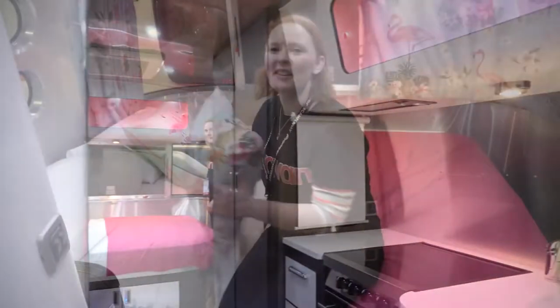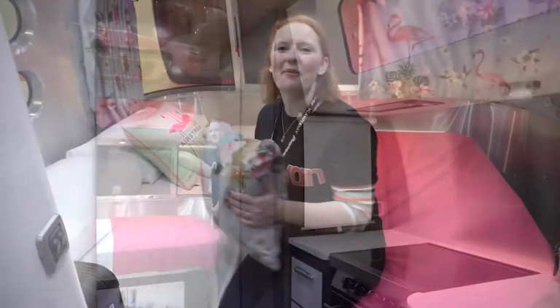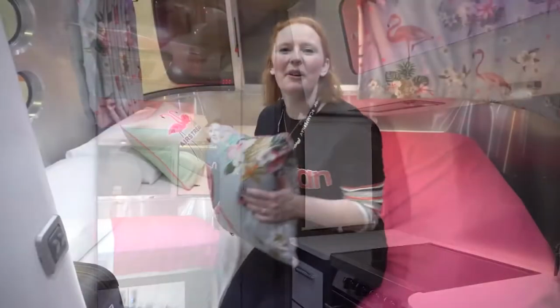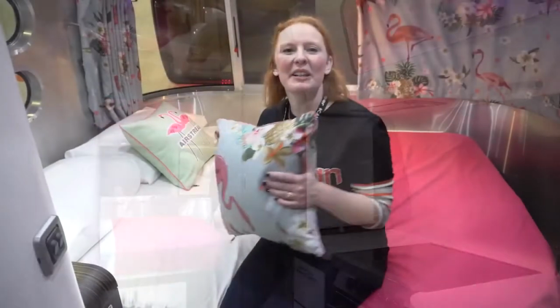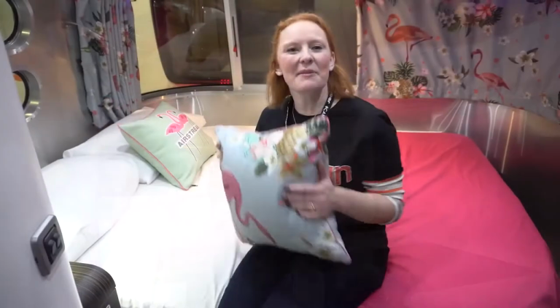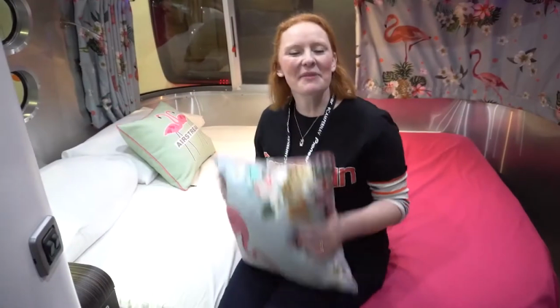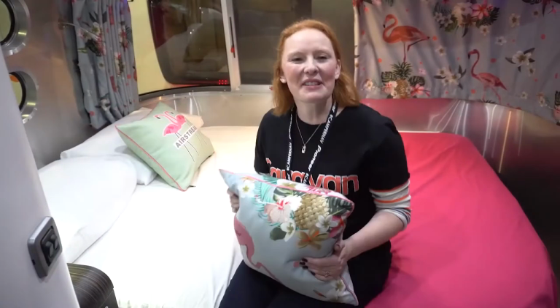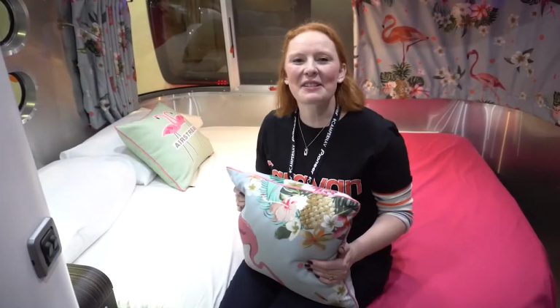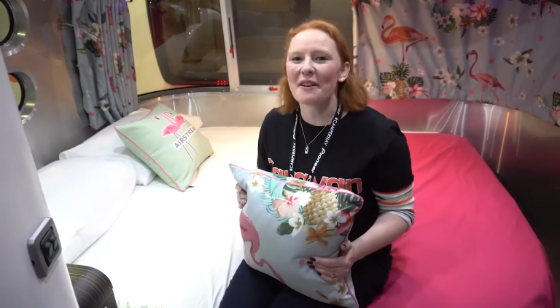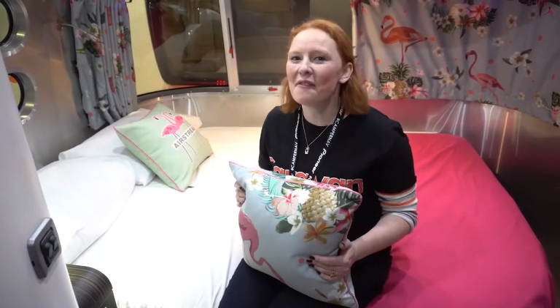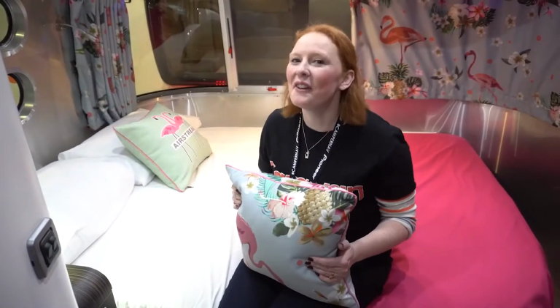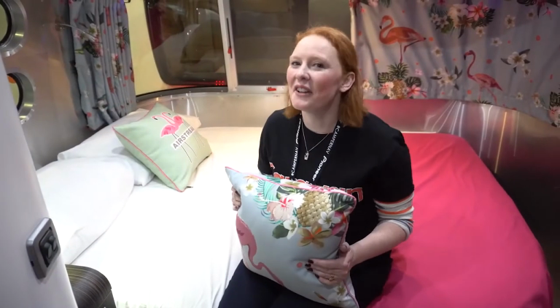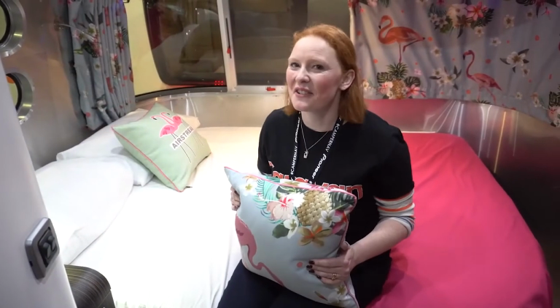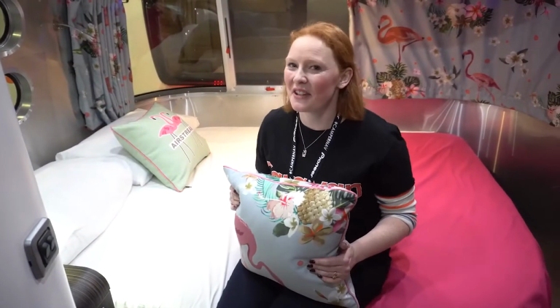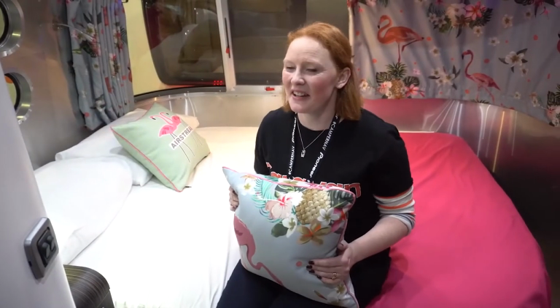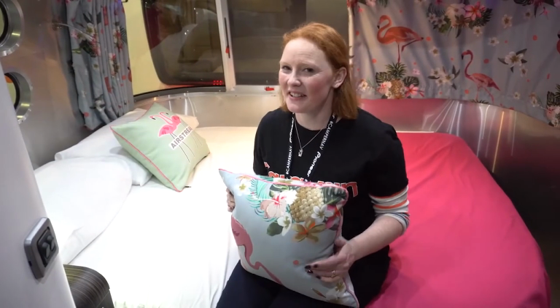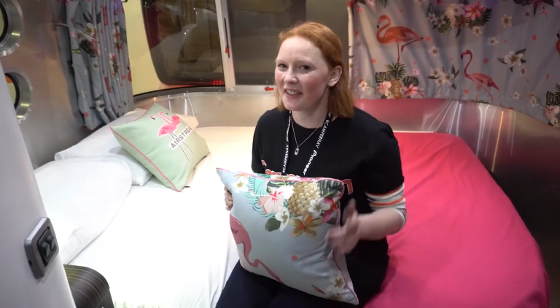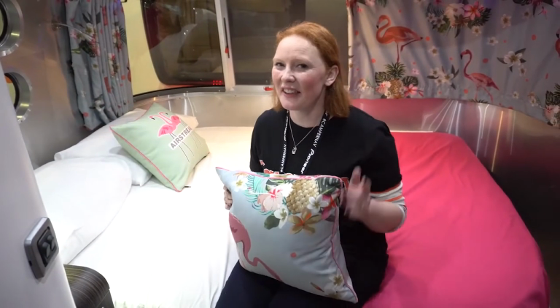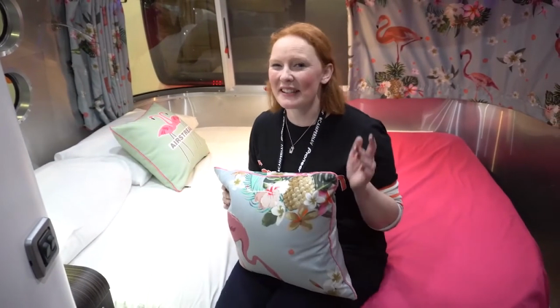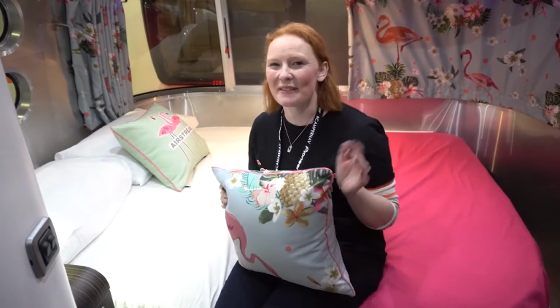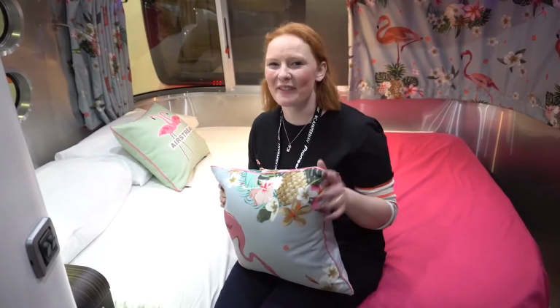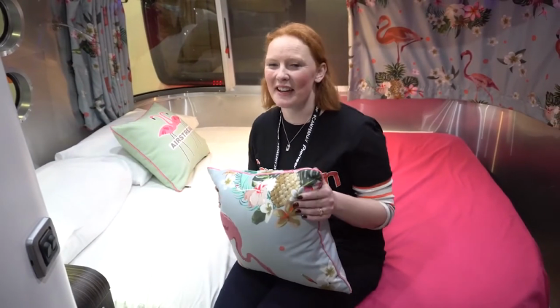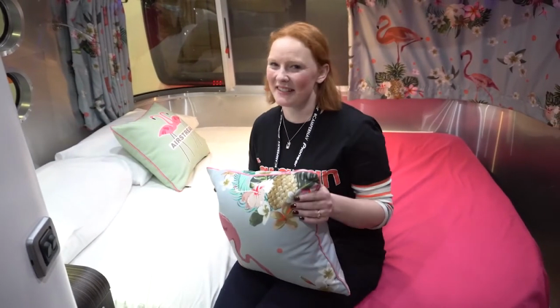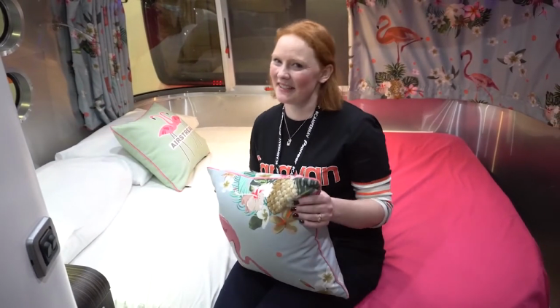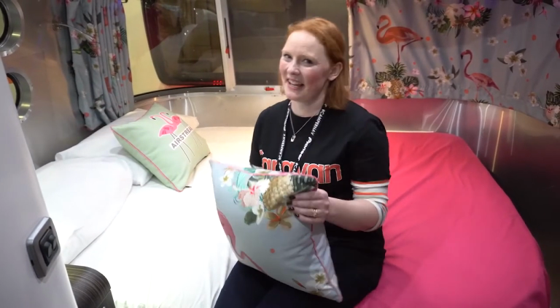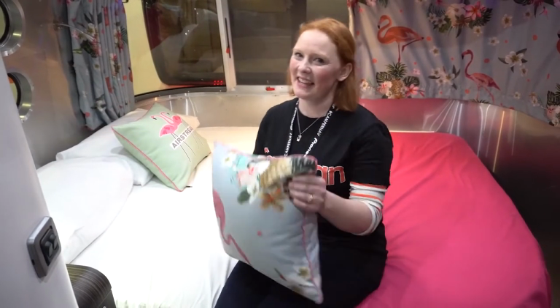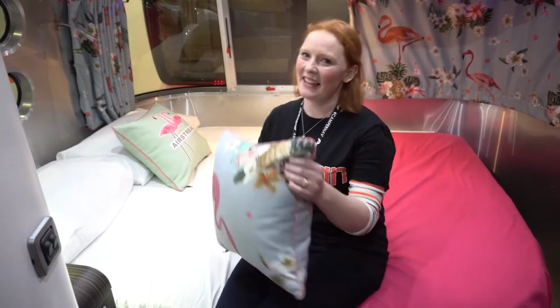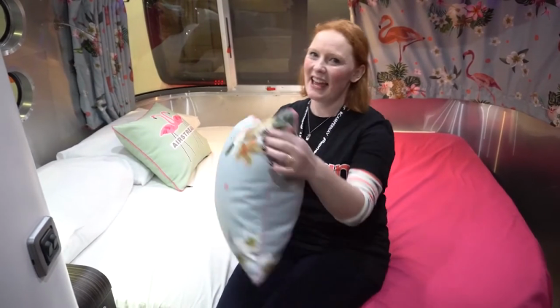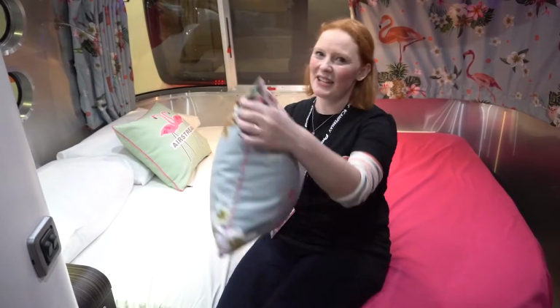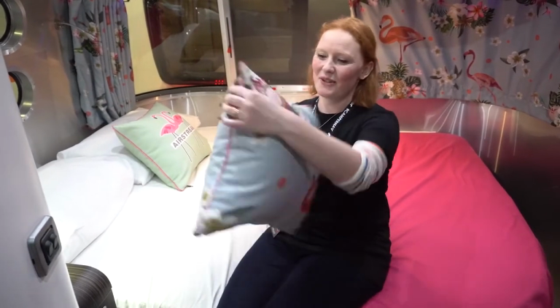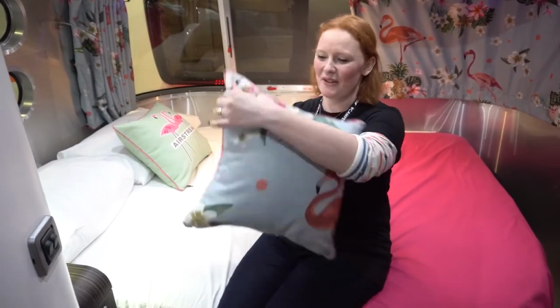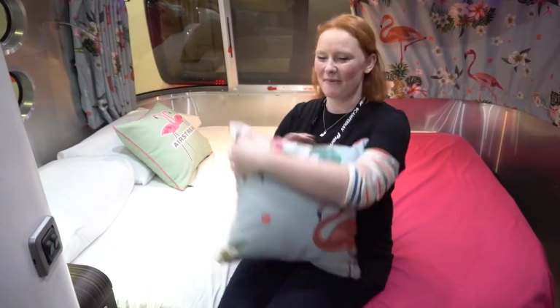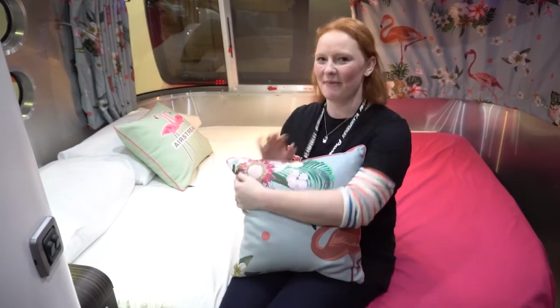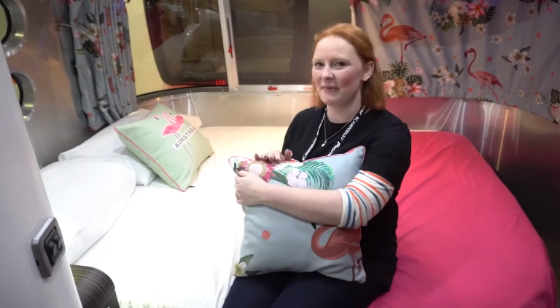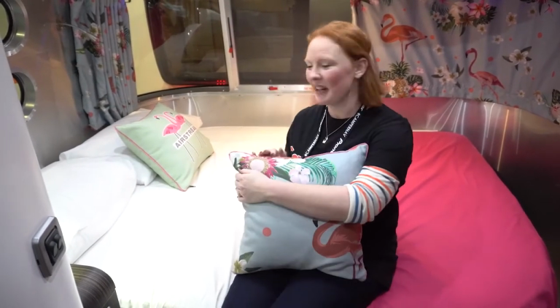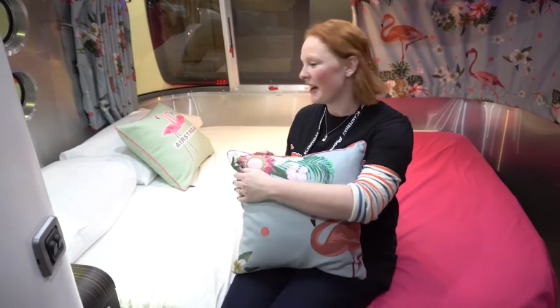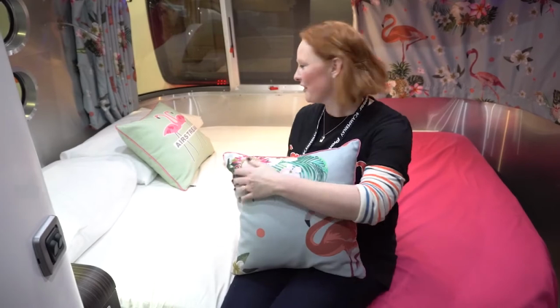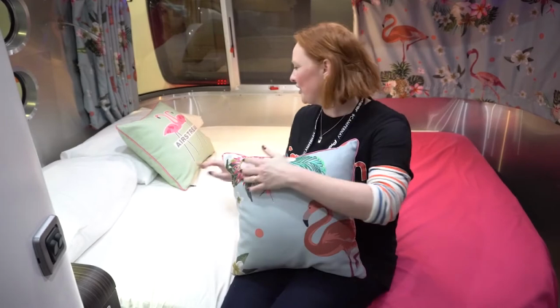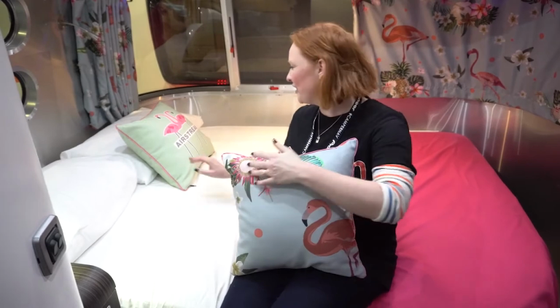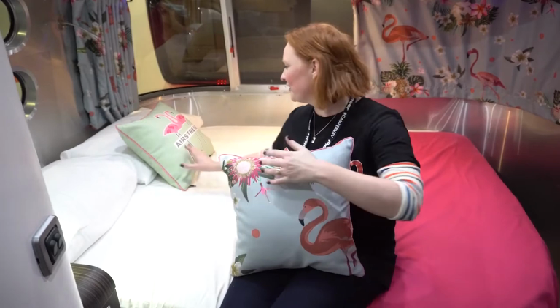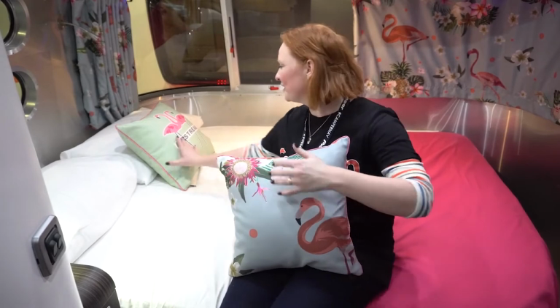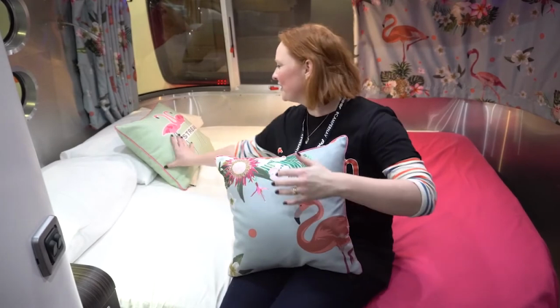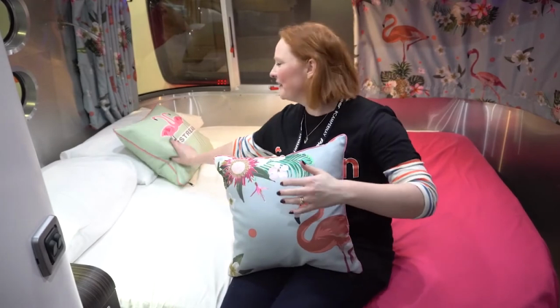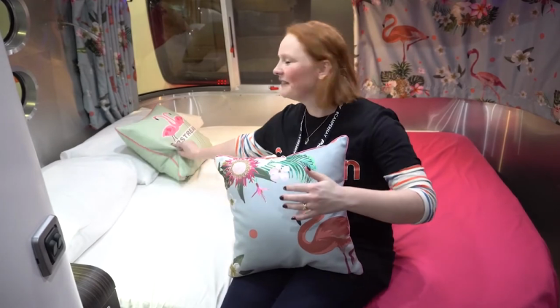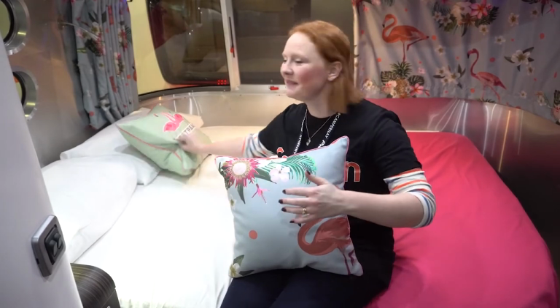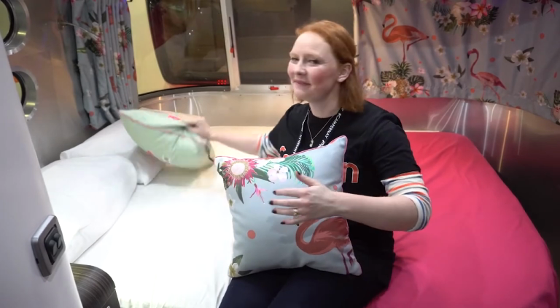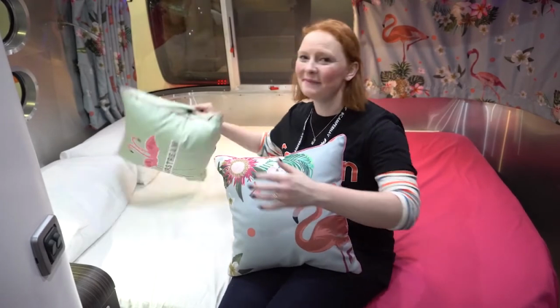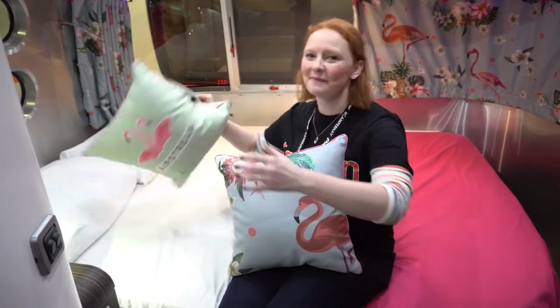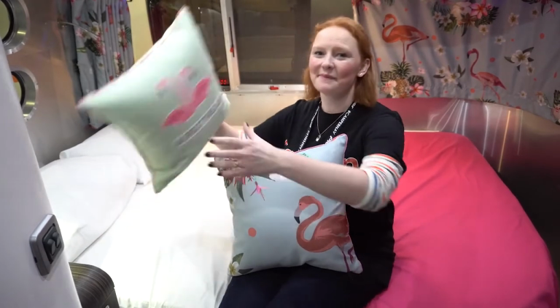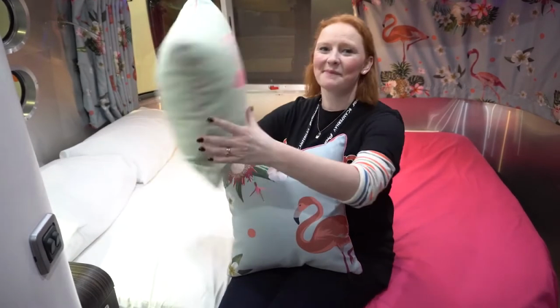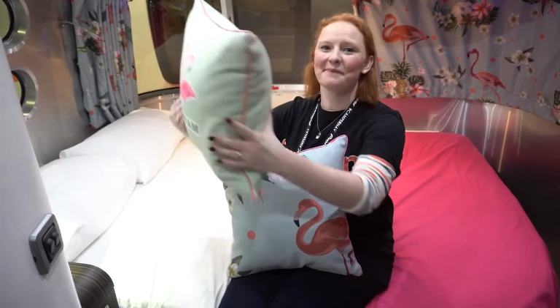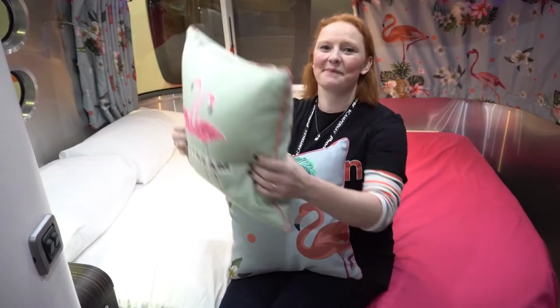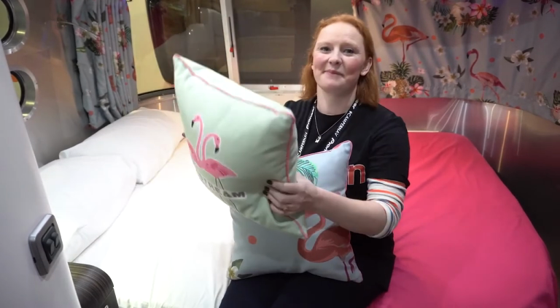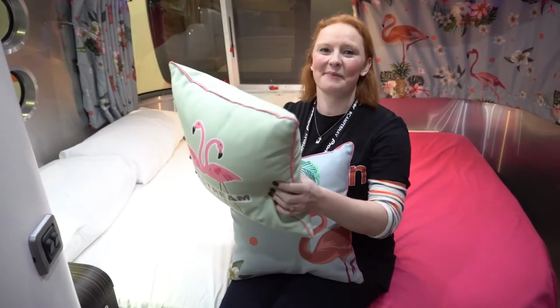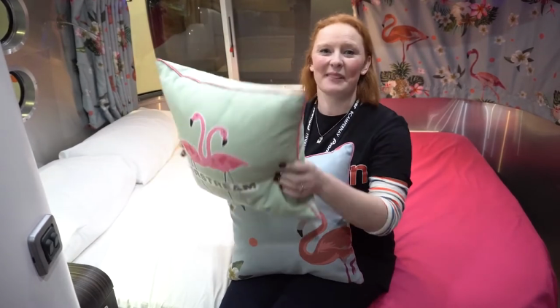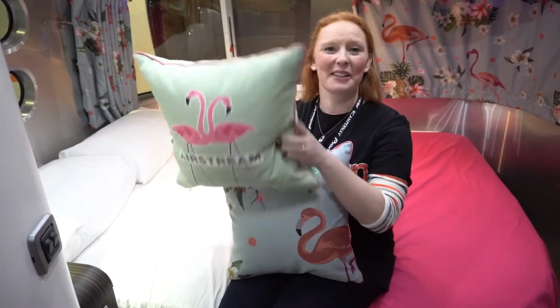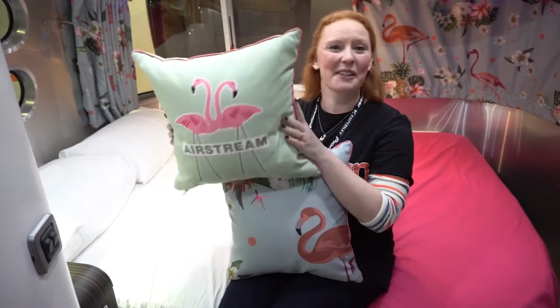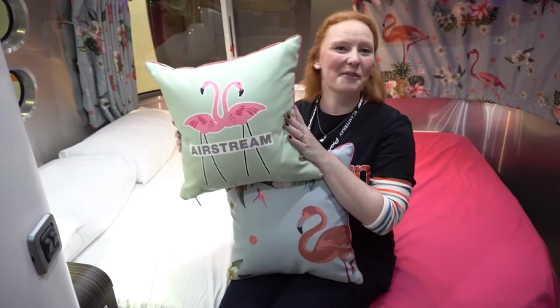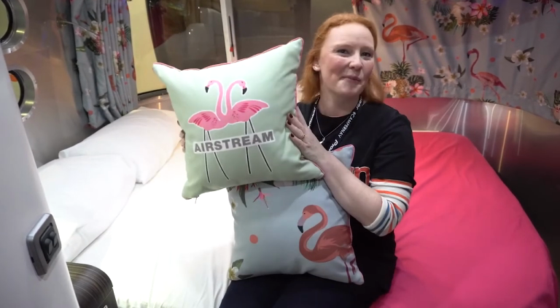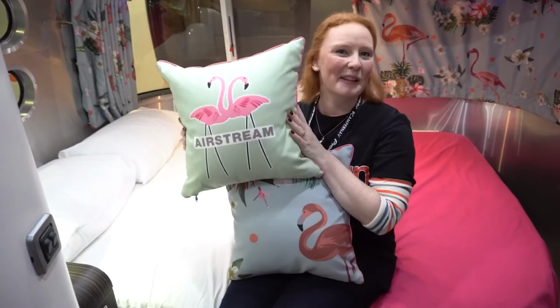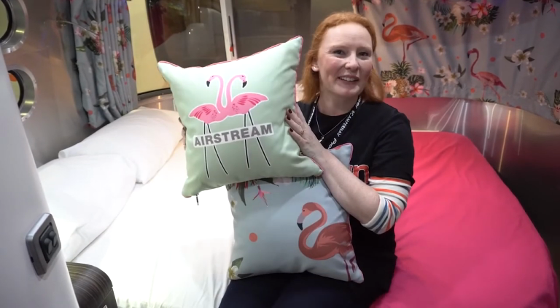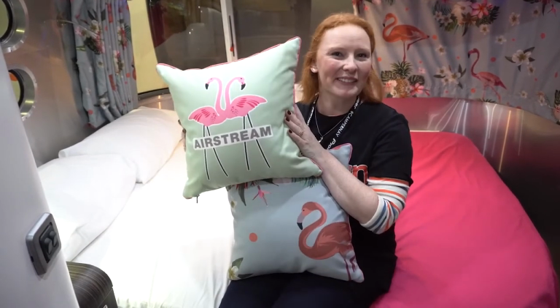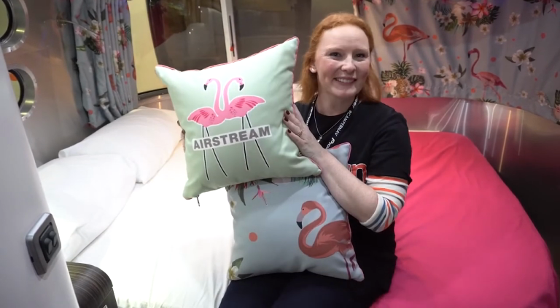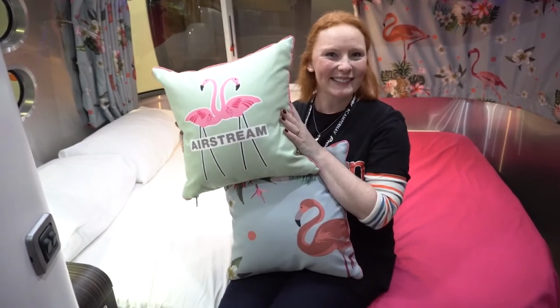When it comes to soft furnishings, I think it's fair to say that Airstream have it covered. I like the flamingos.